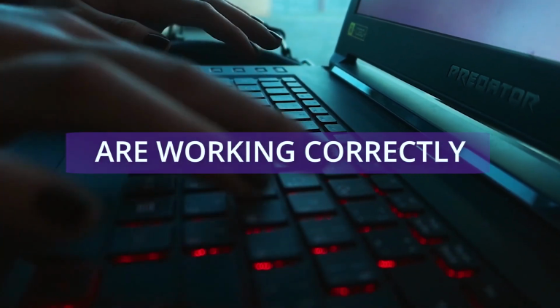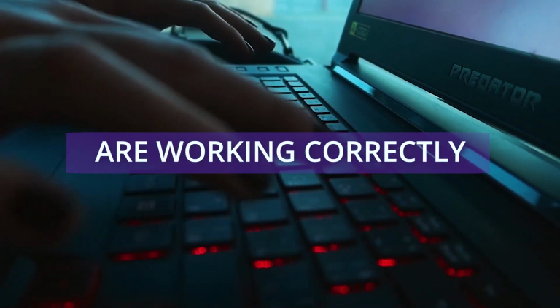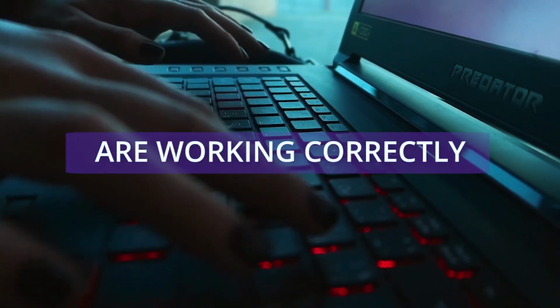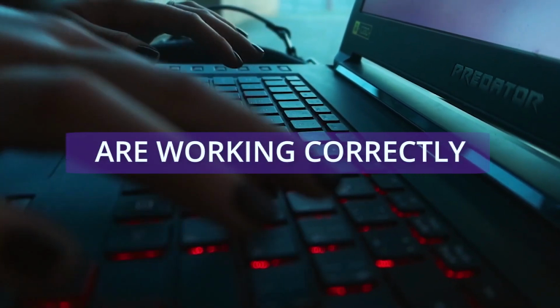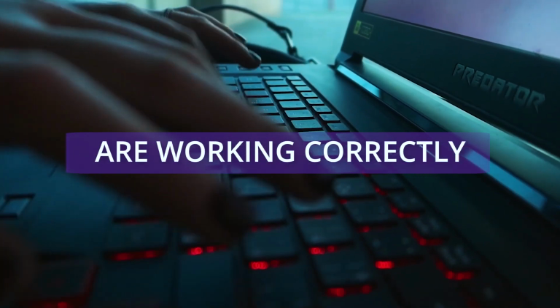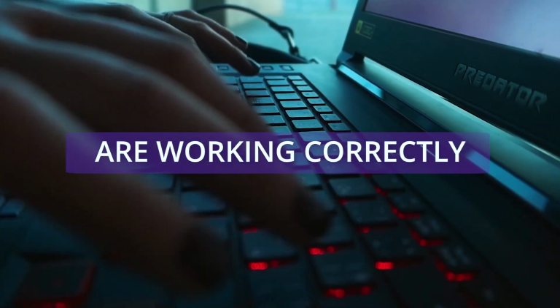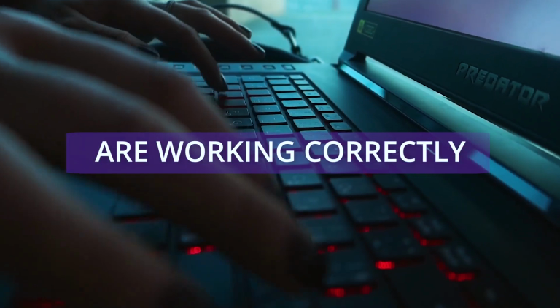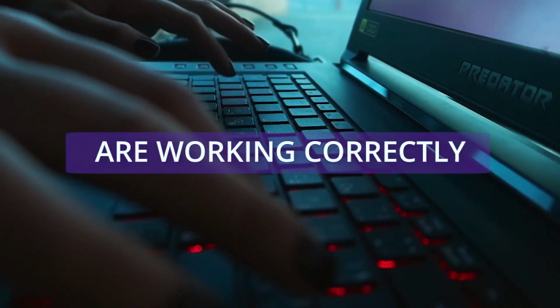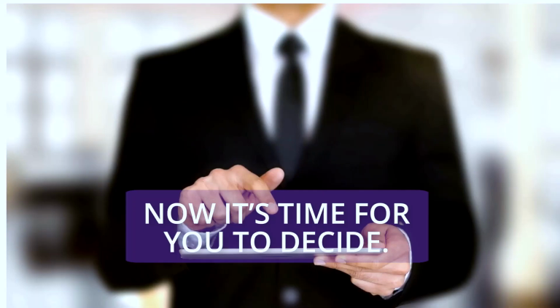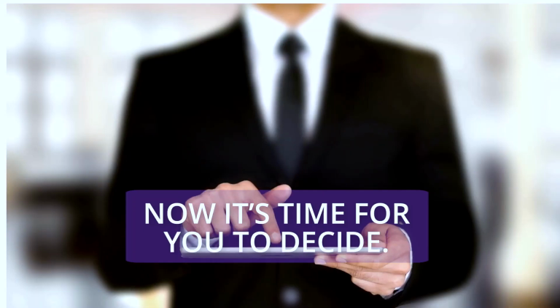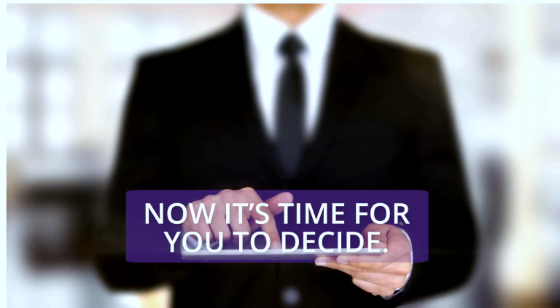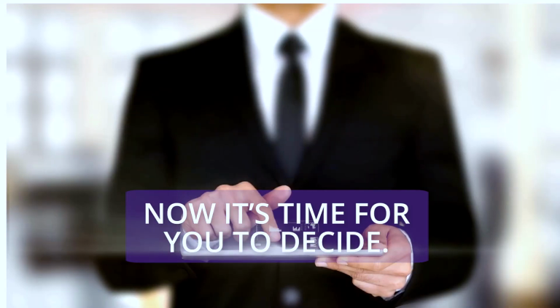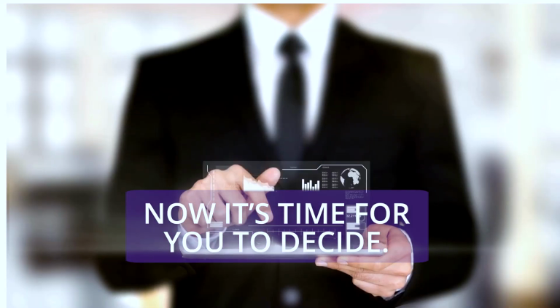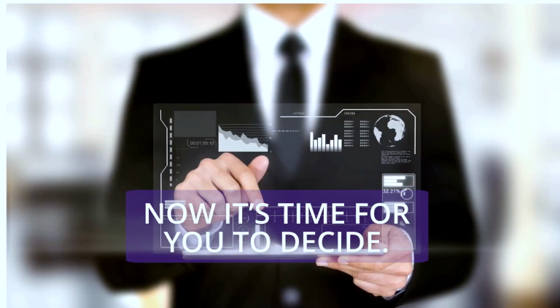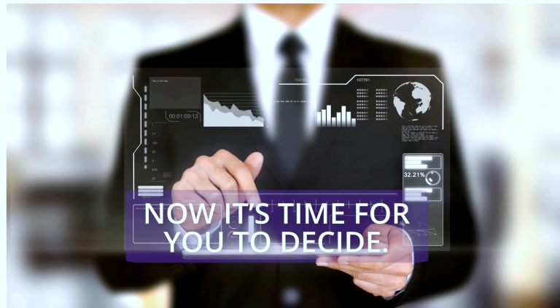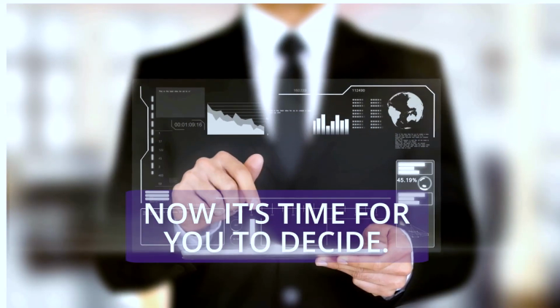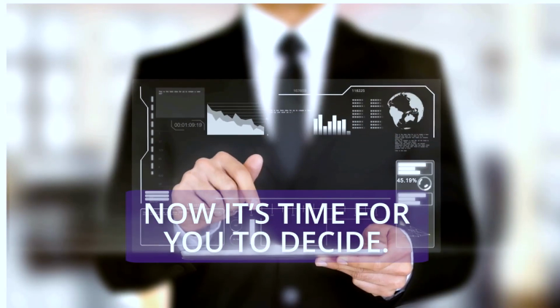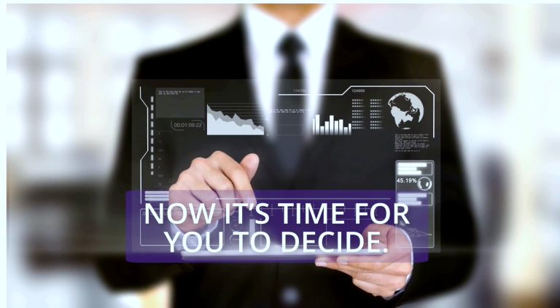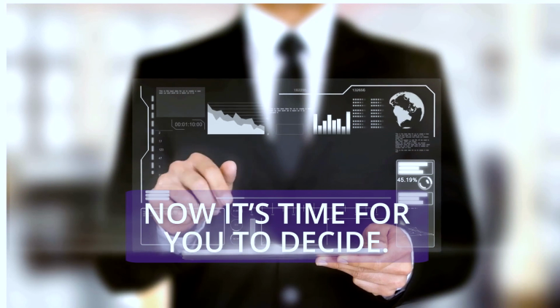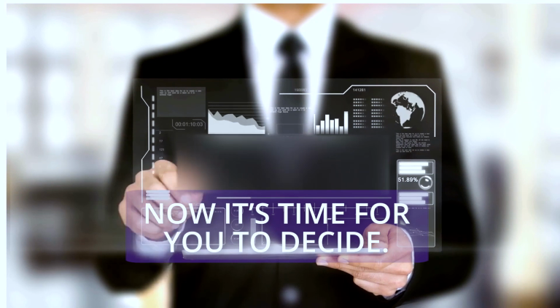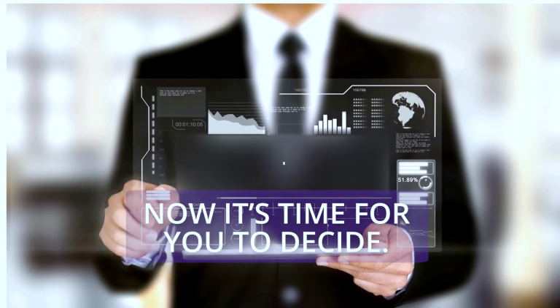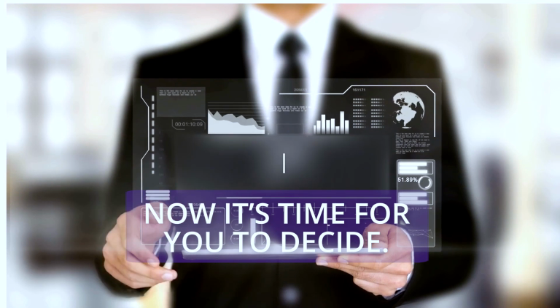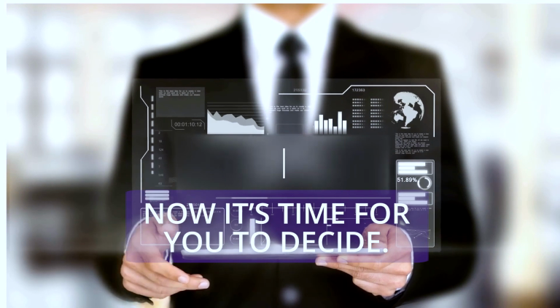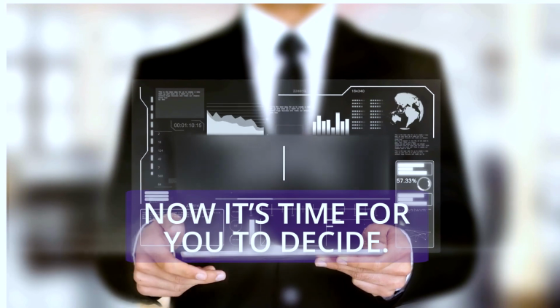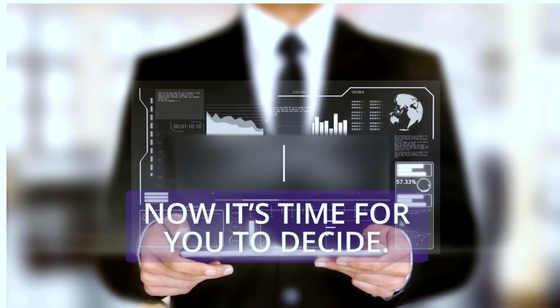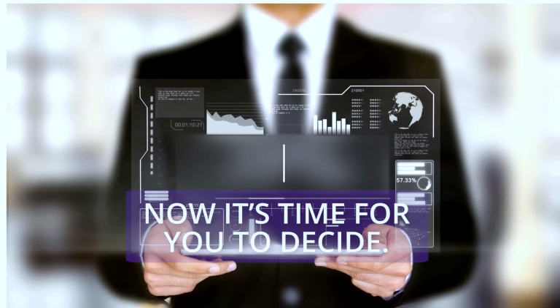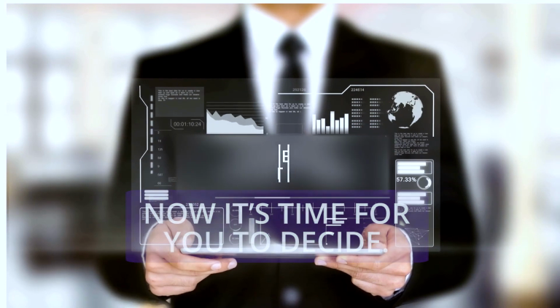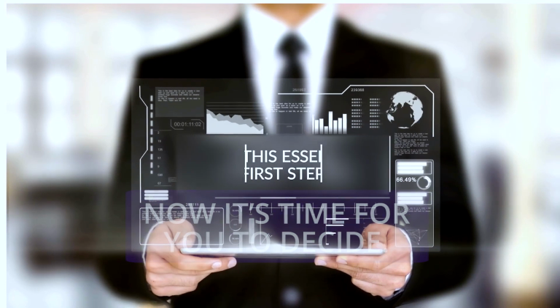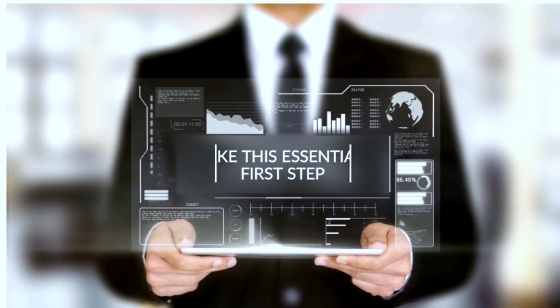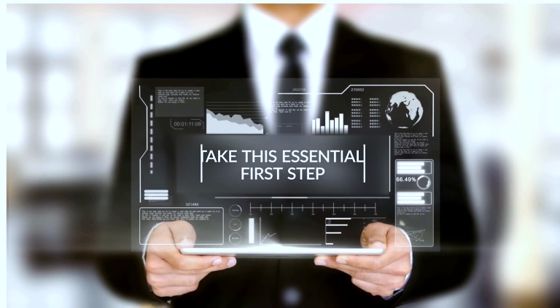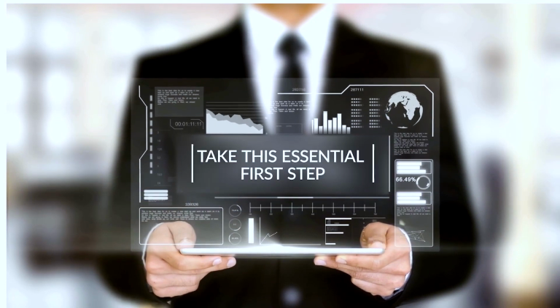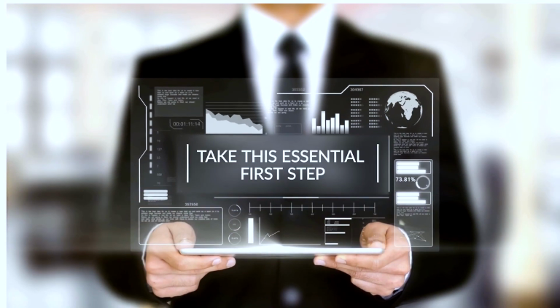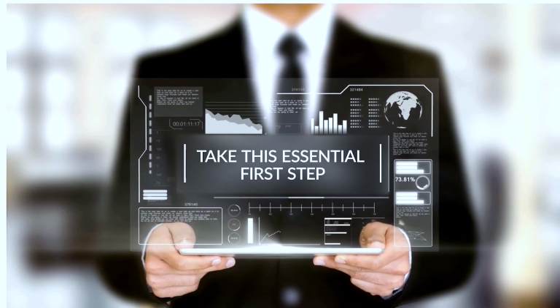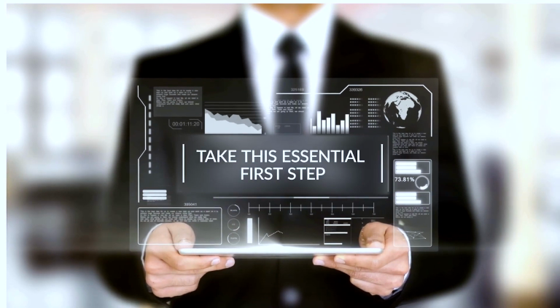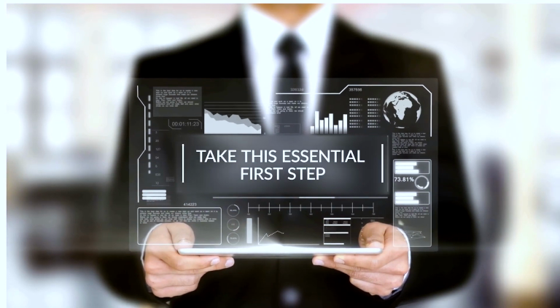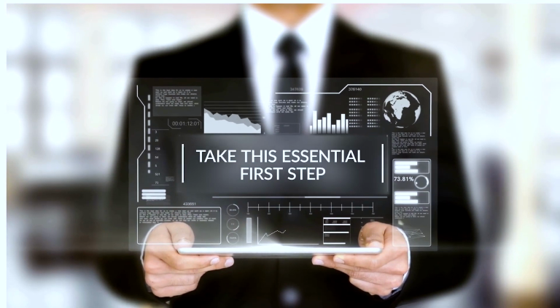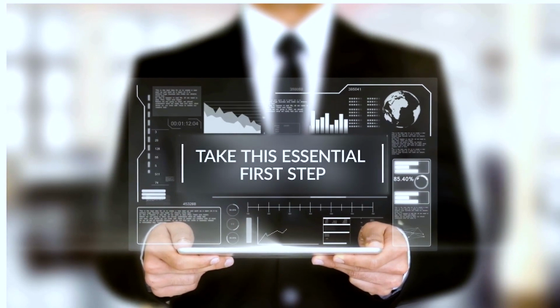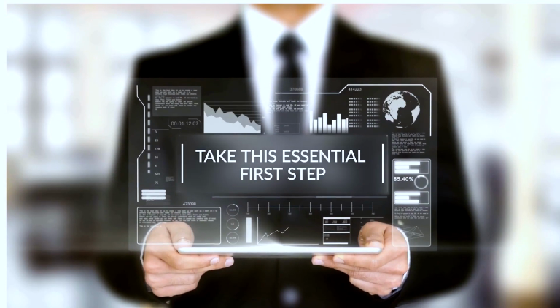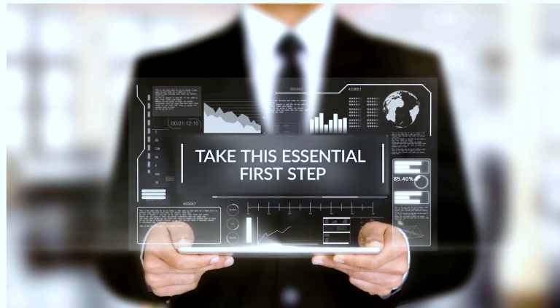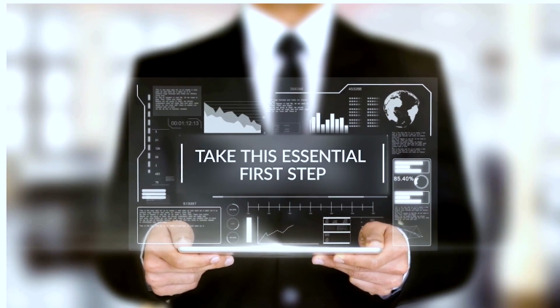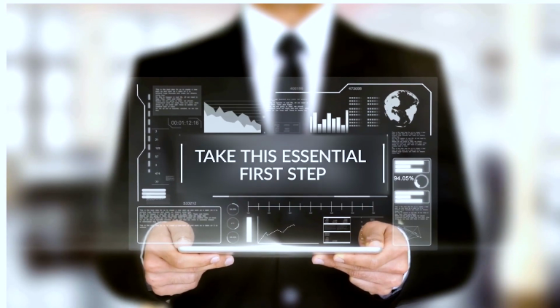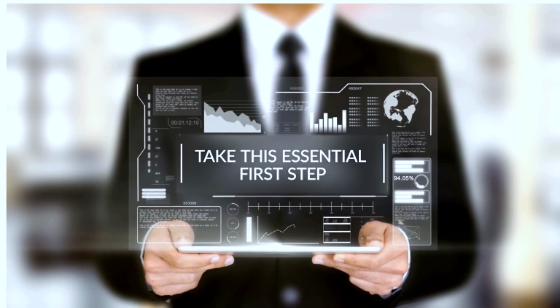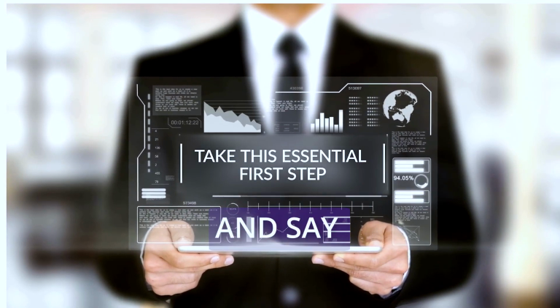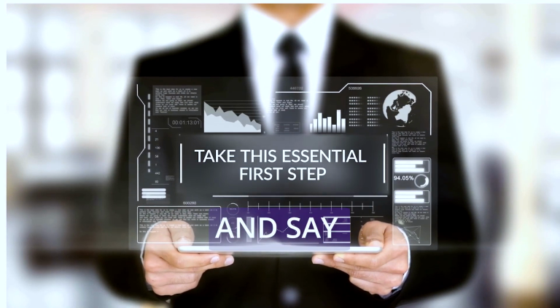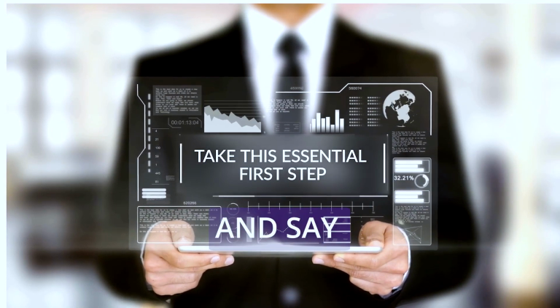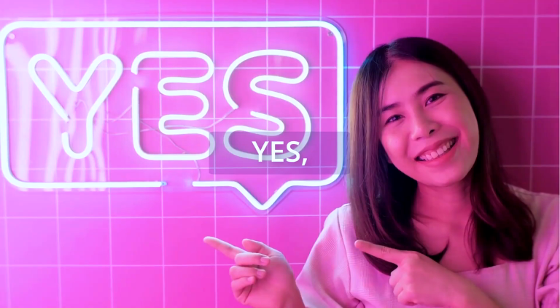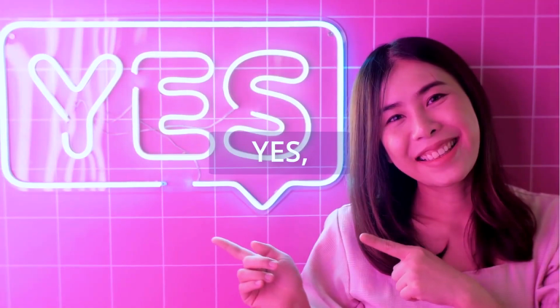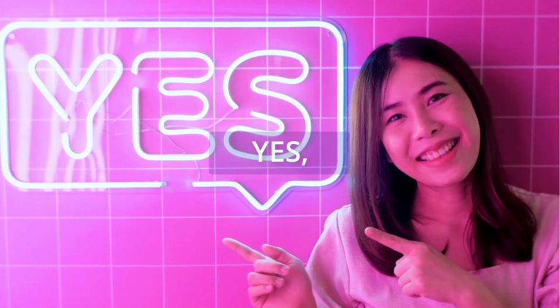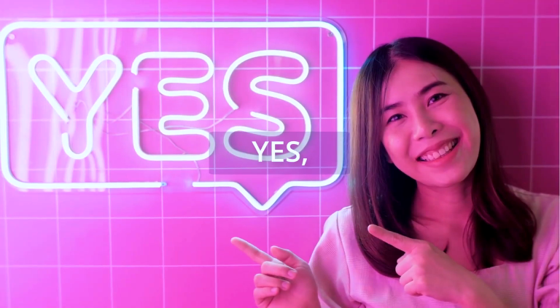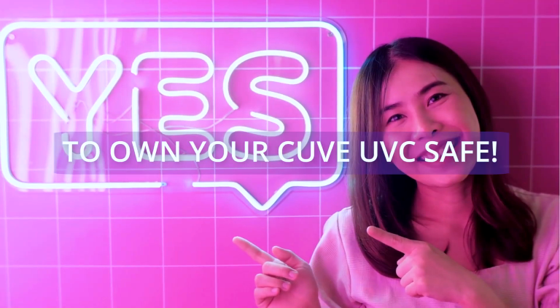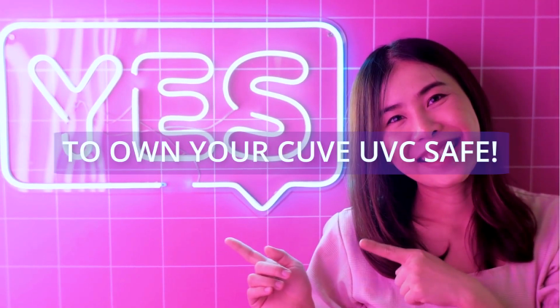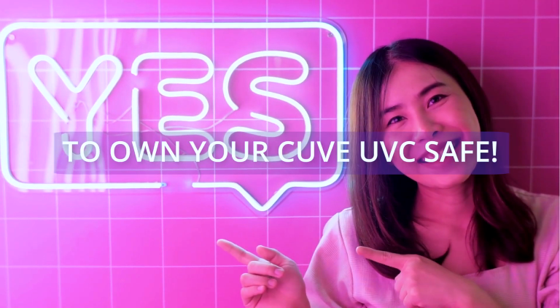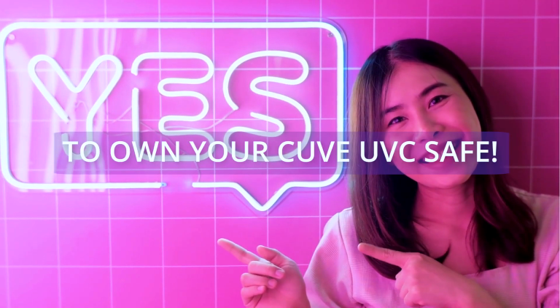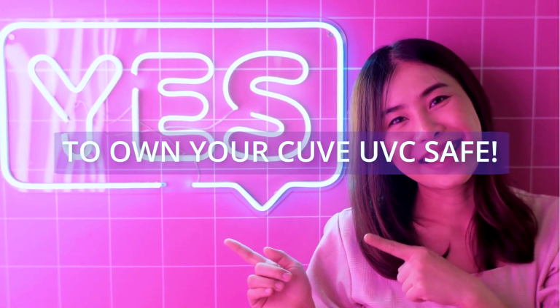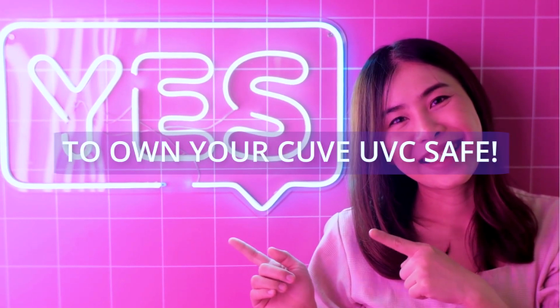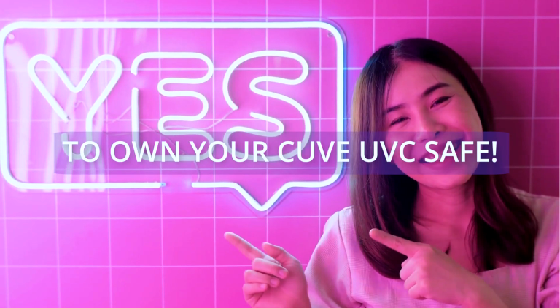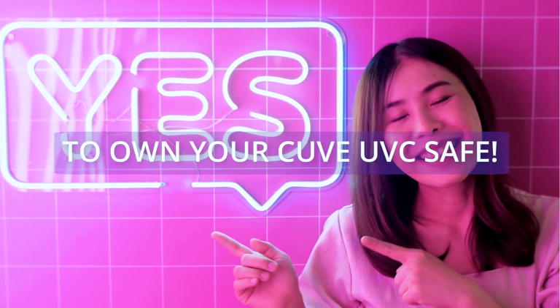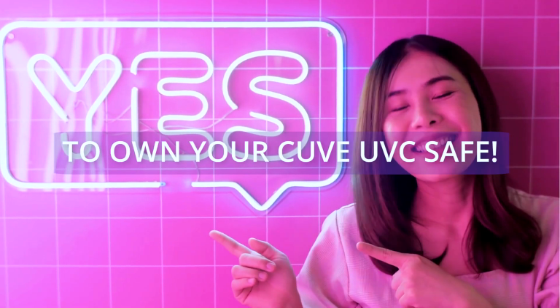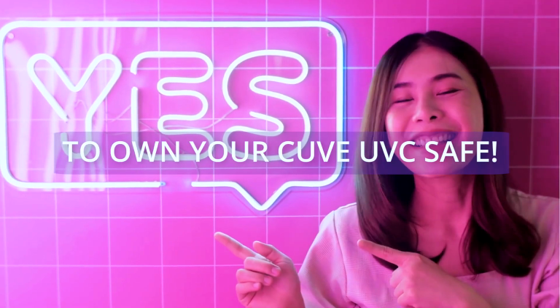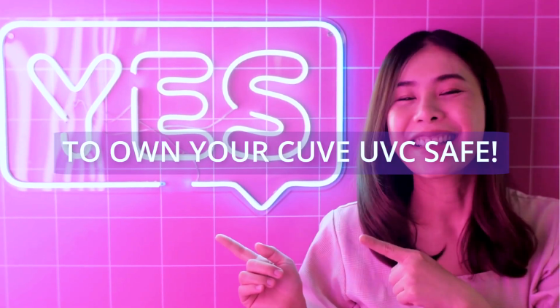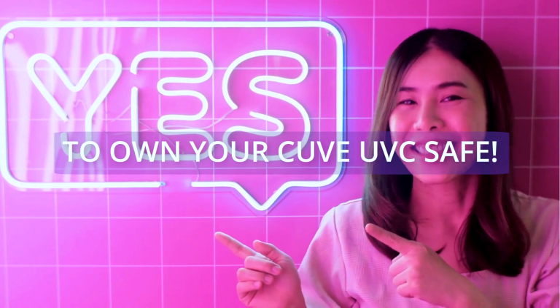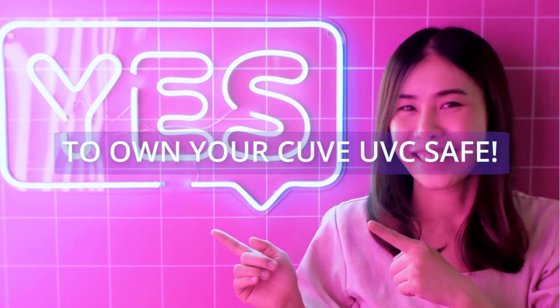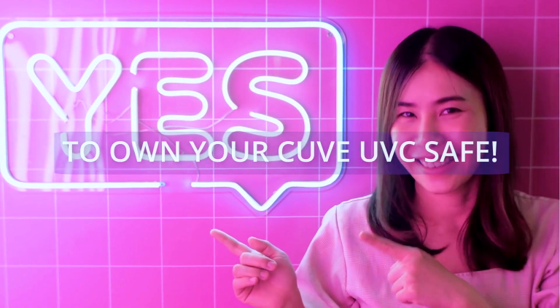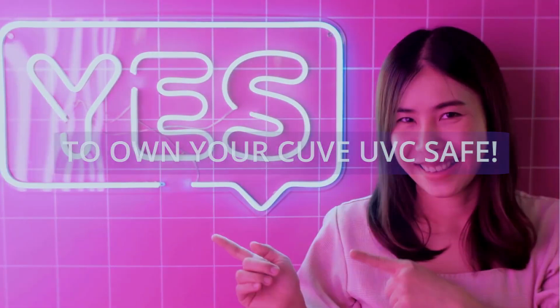Now it's time for you to decide. Take this essential first step and say yes to owning your Cube UVC Safe.